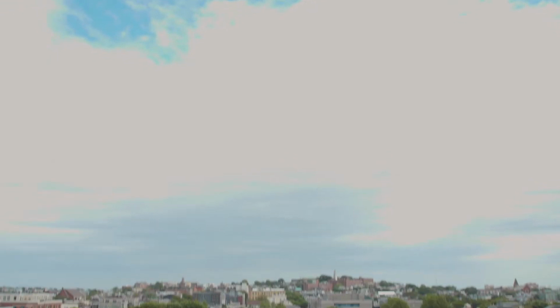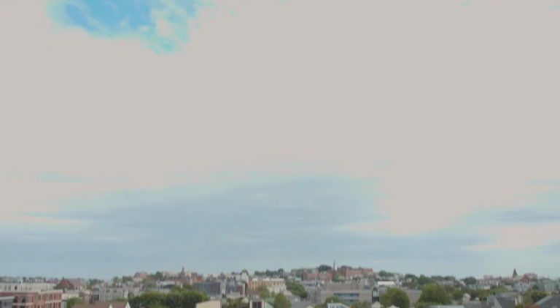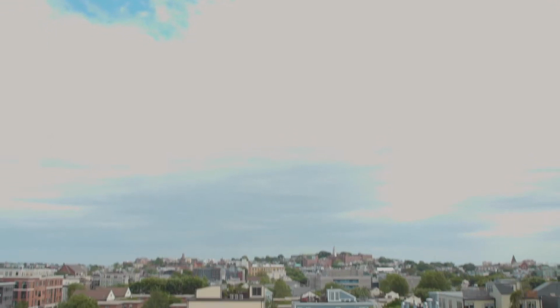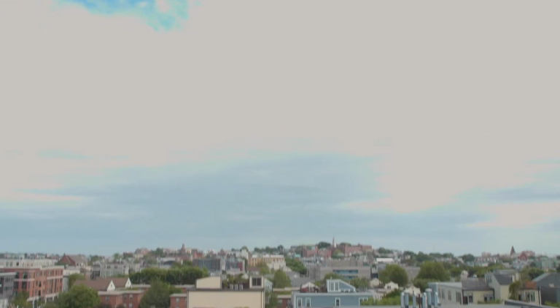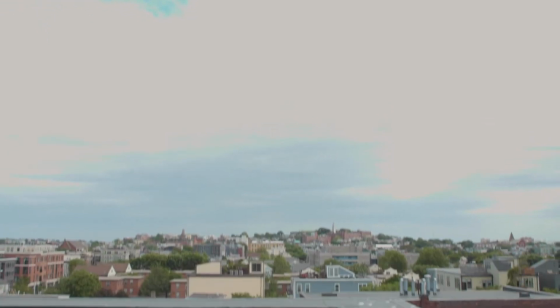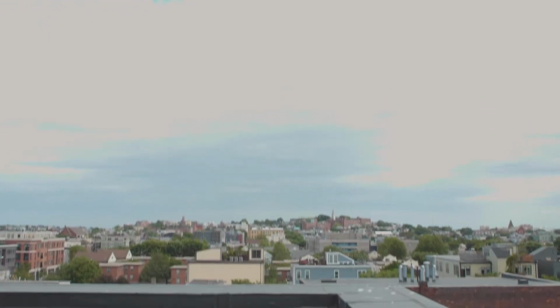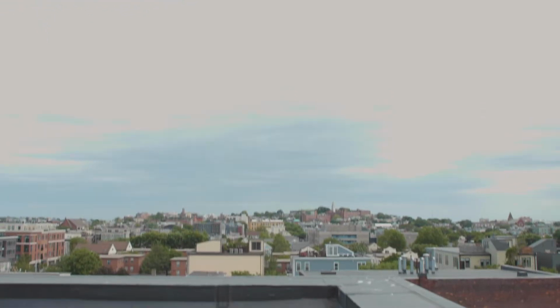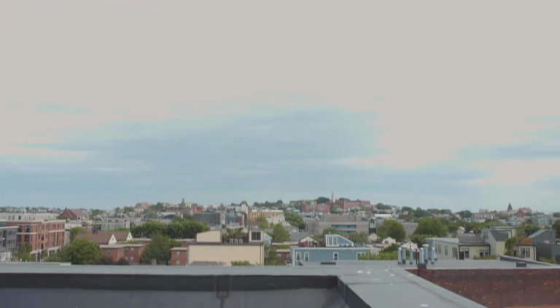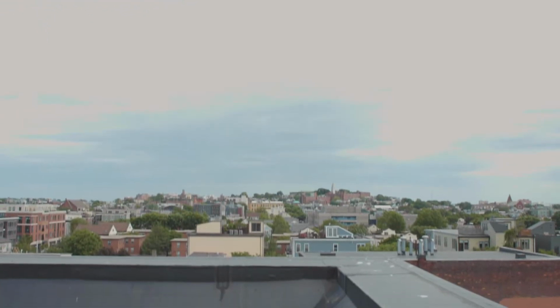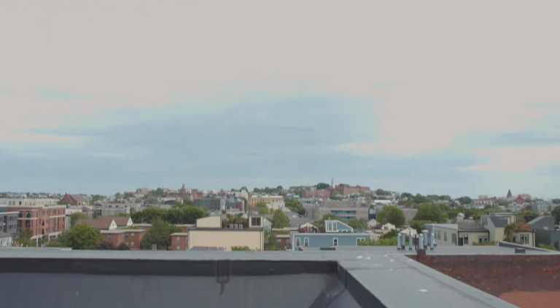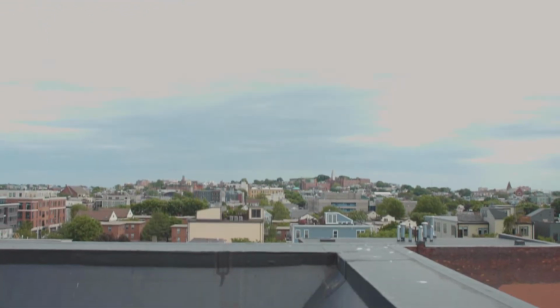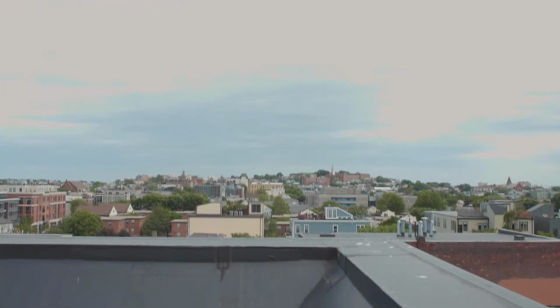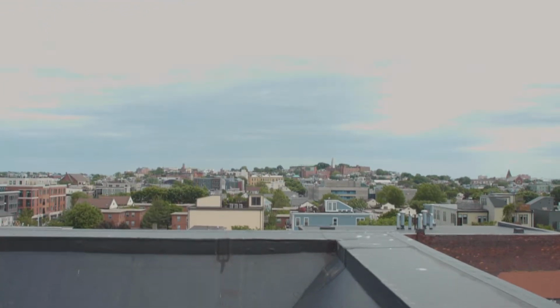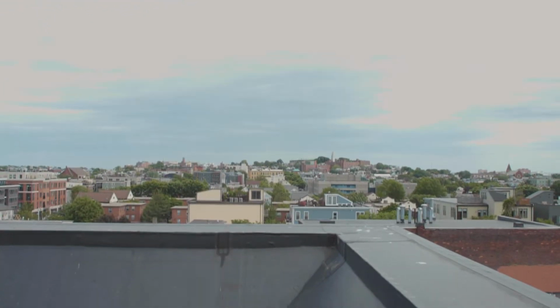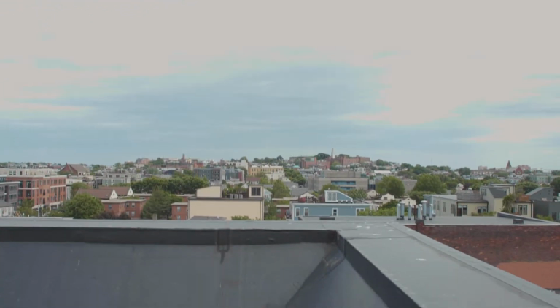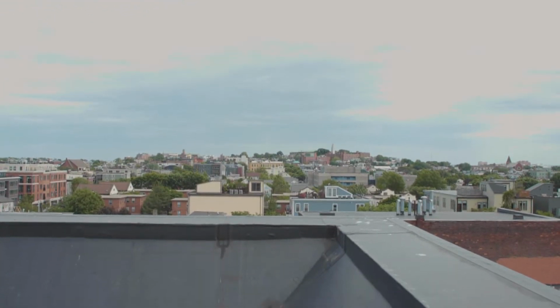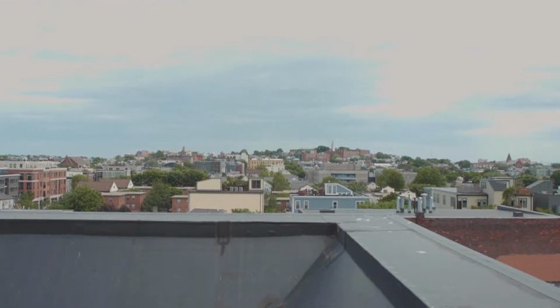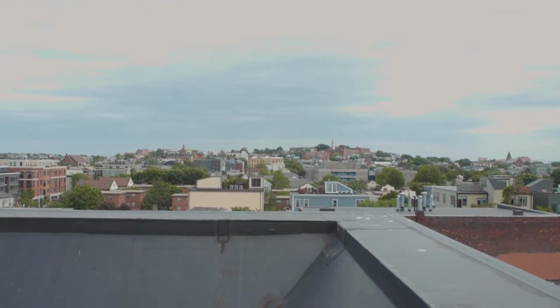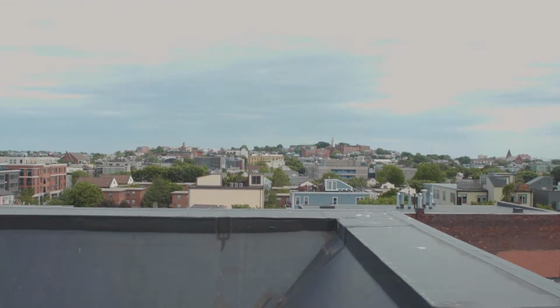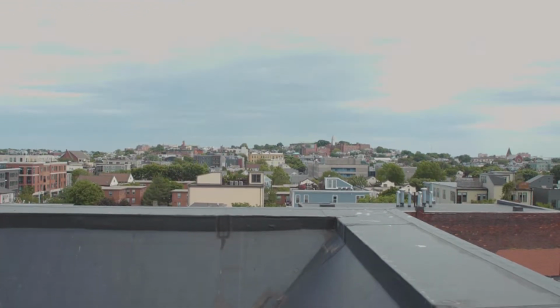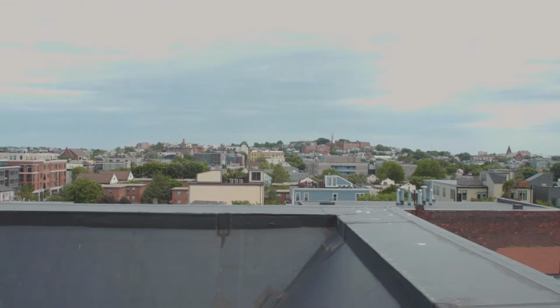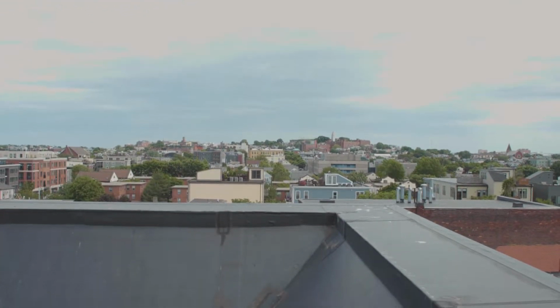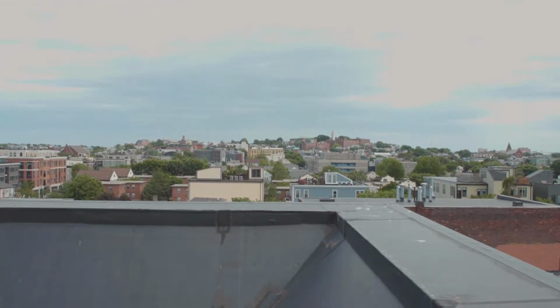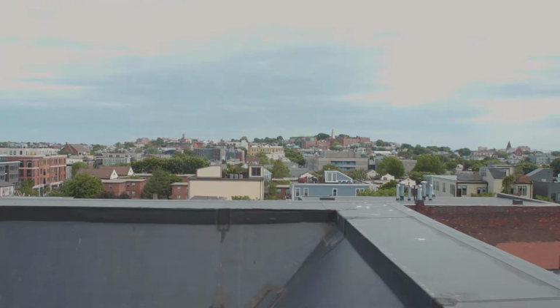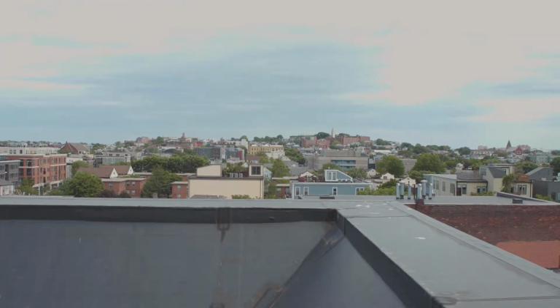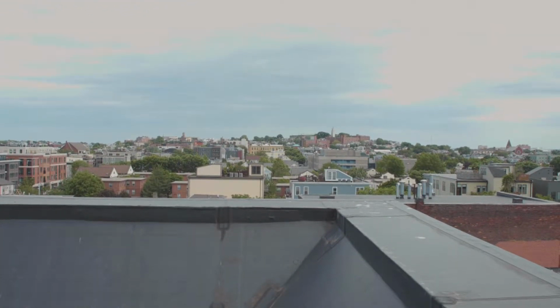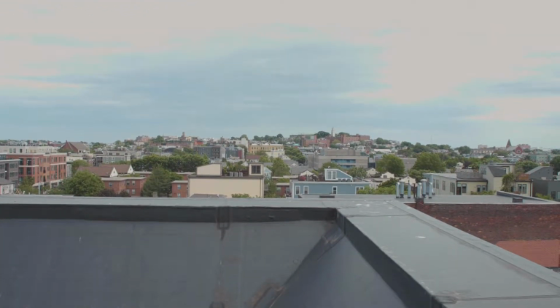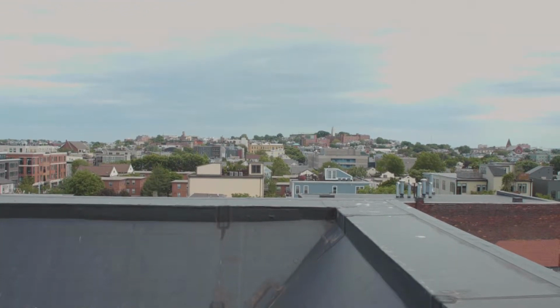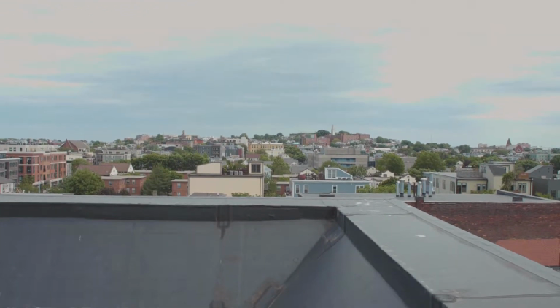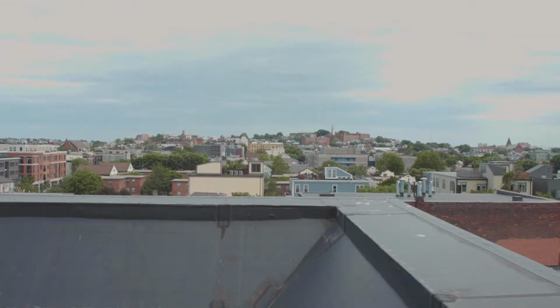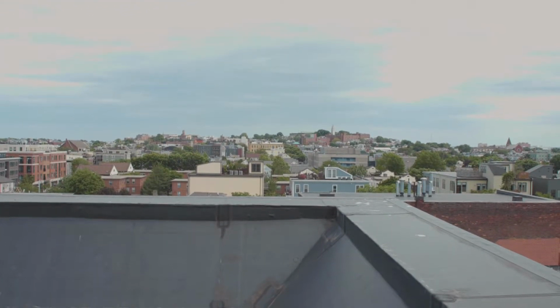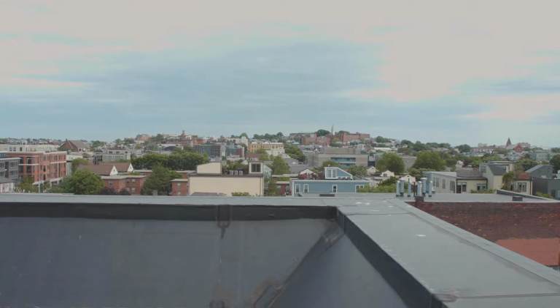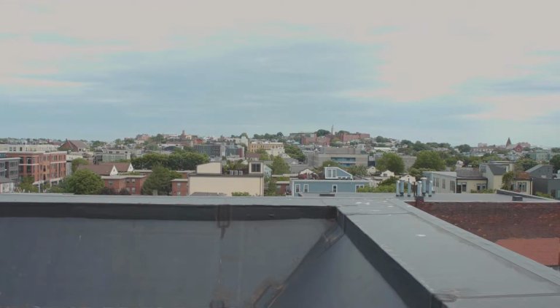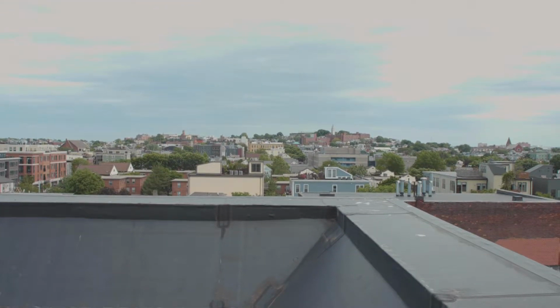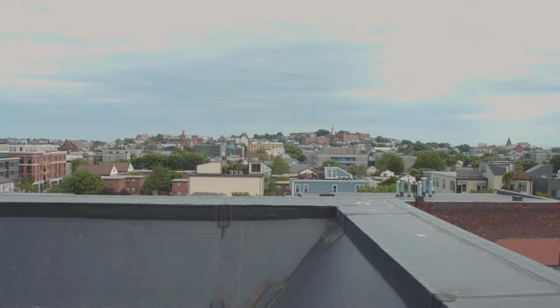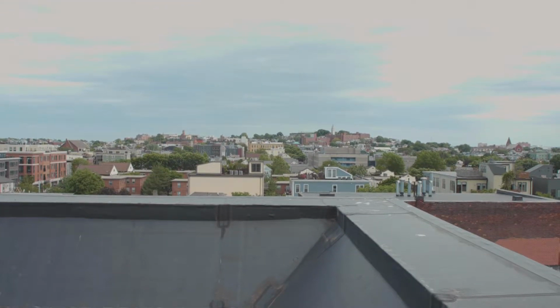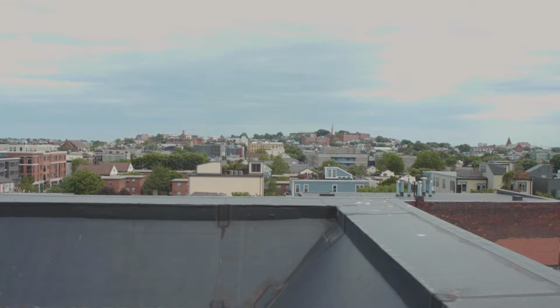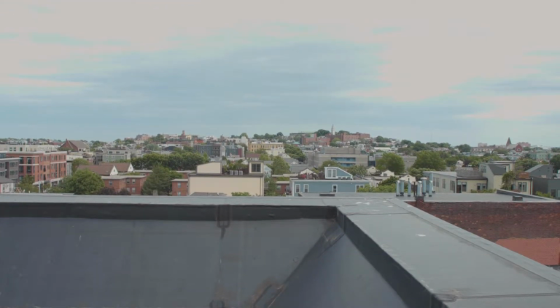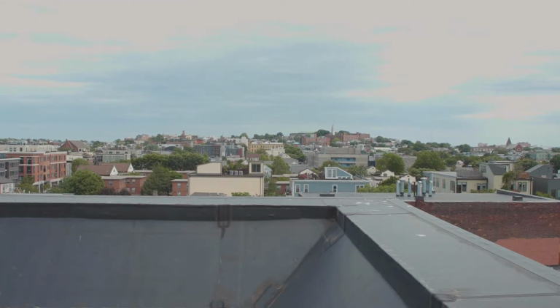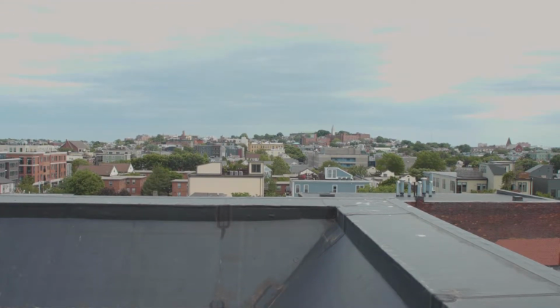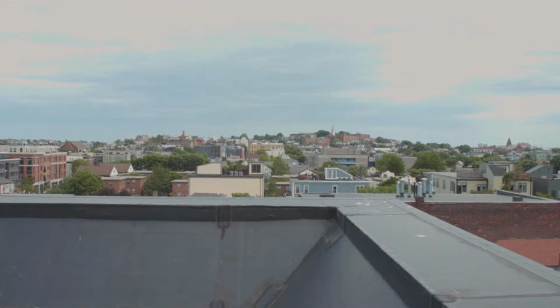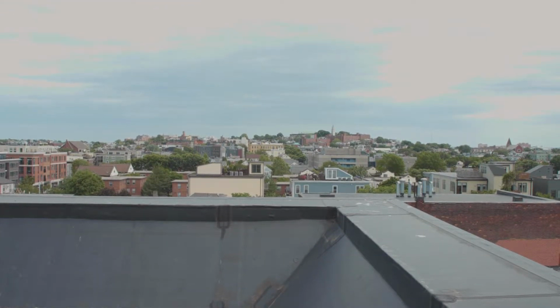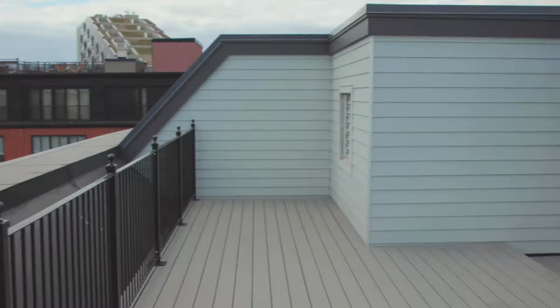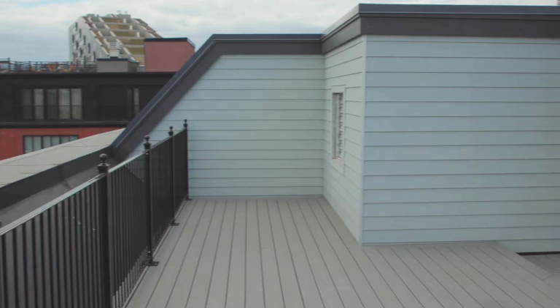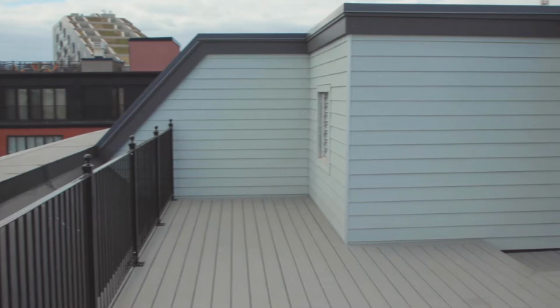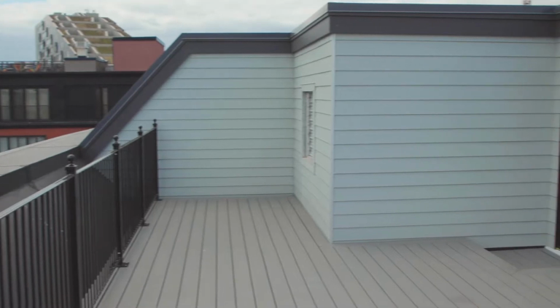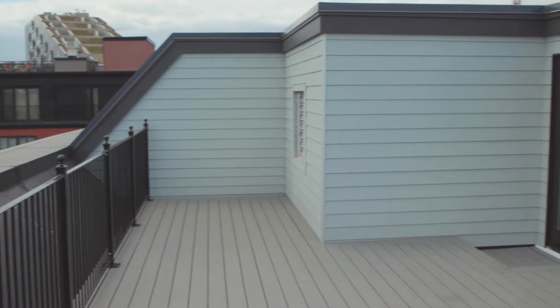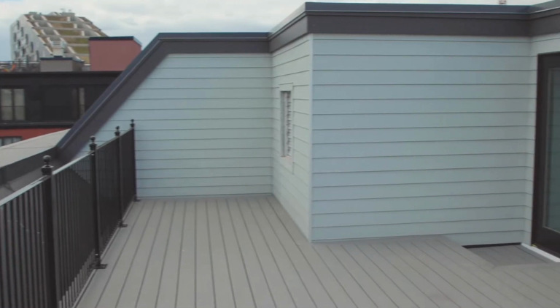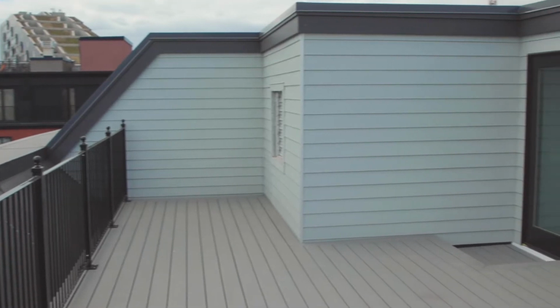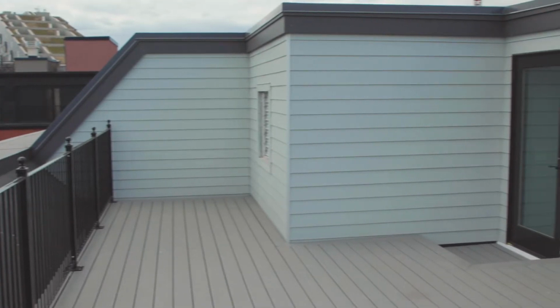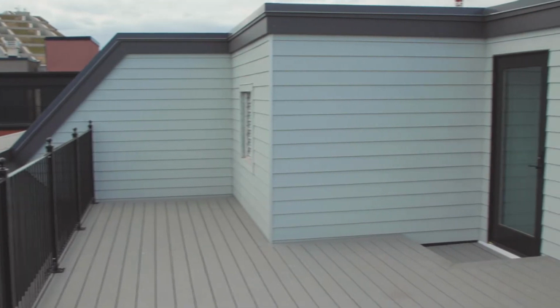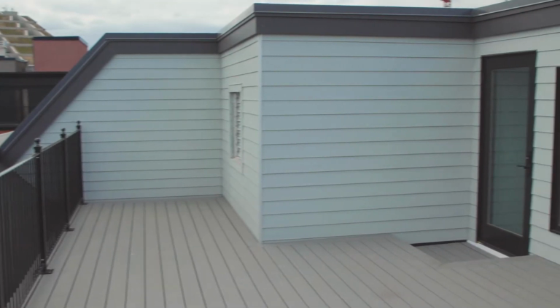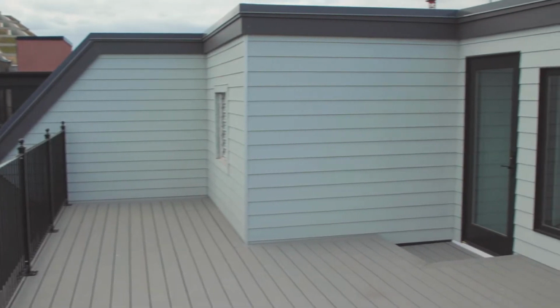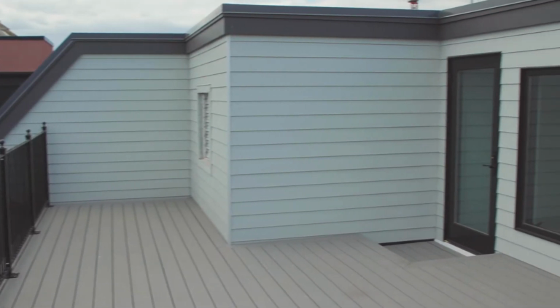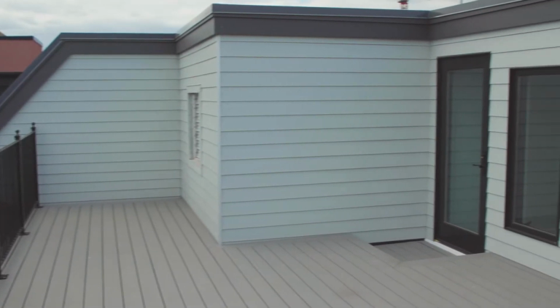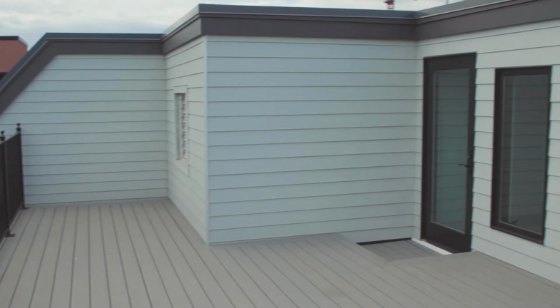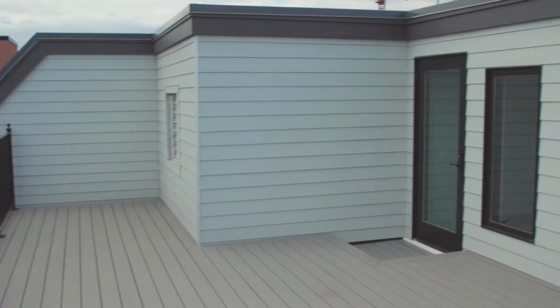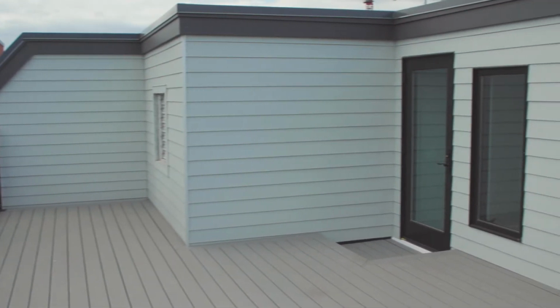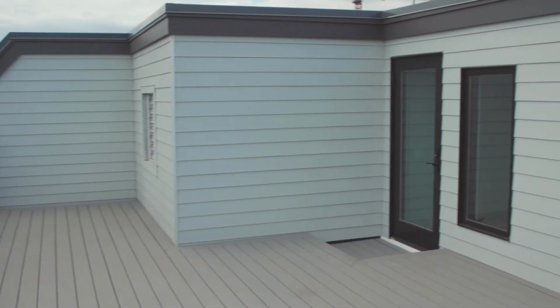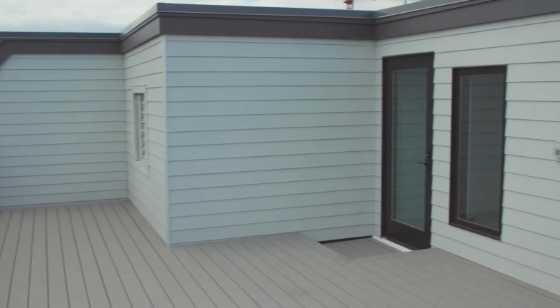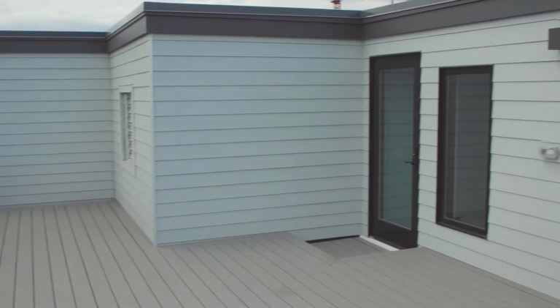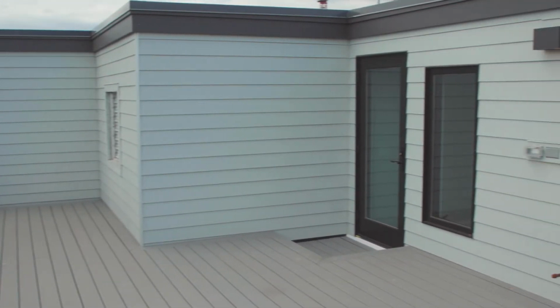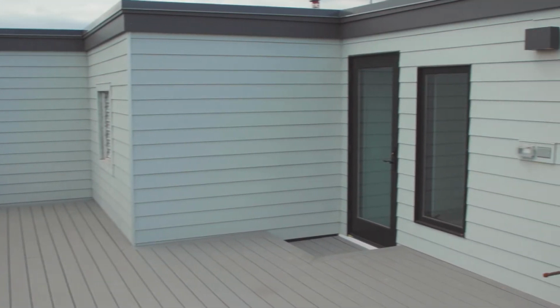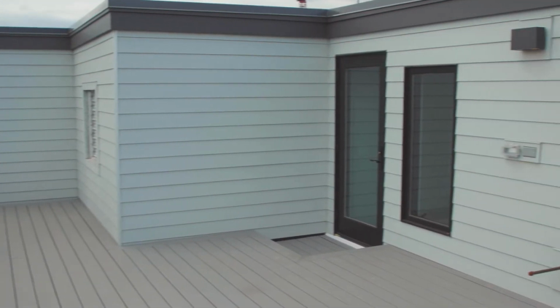New England Building Supply and Marvin Windows and Doors can help you design state-of-the-art, customized windows to fulfill your dream project.